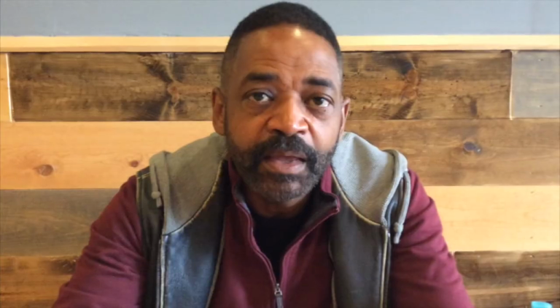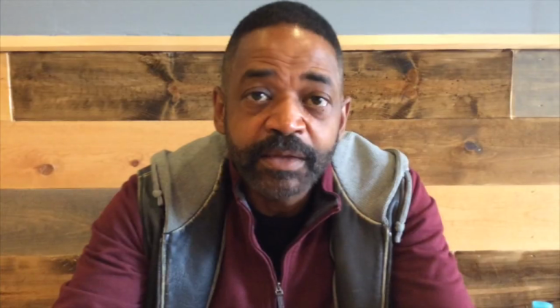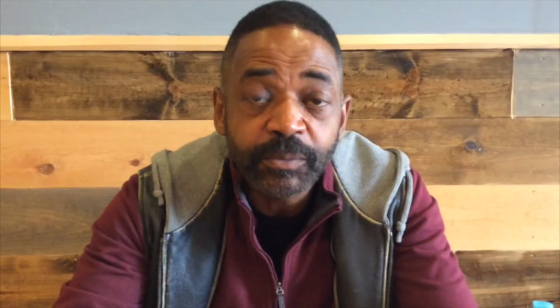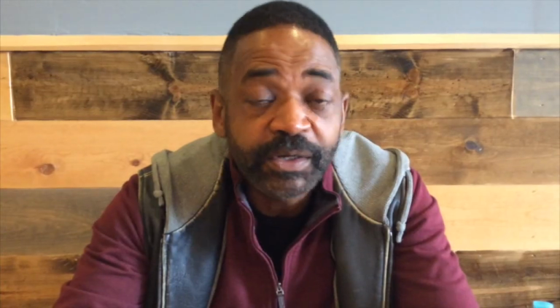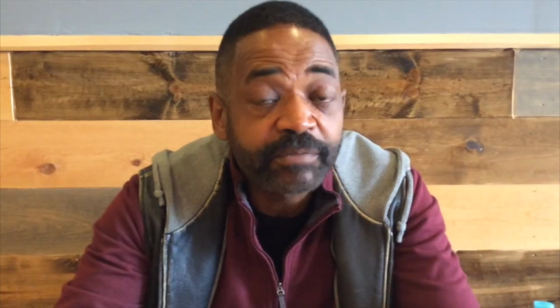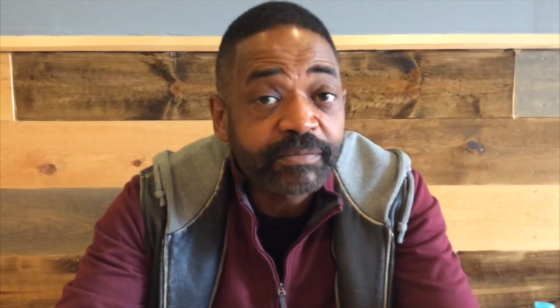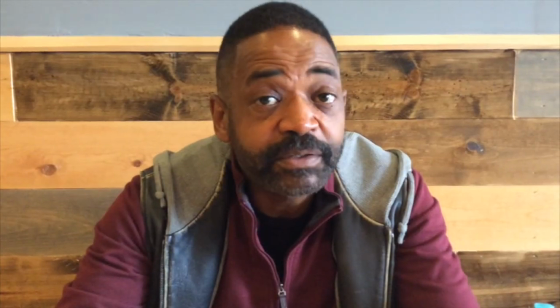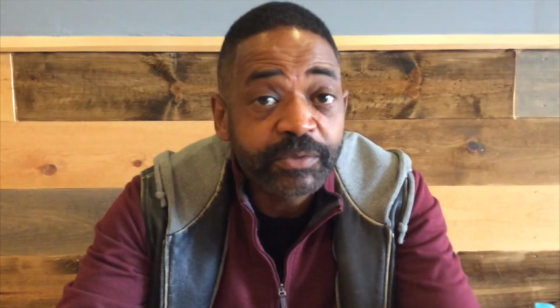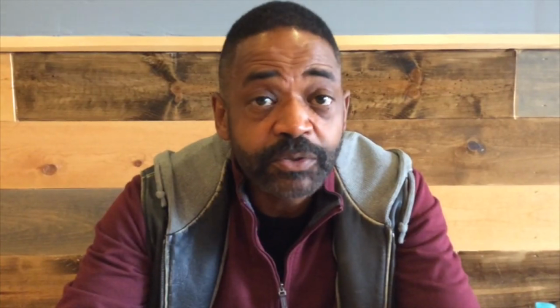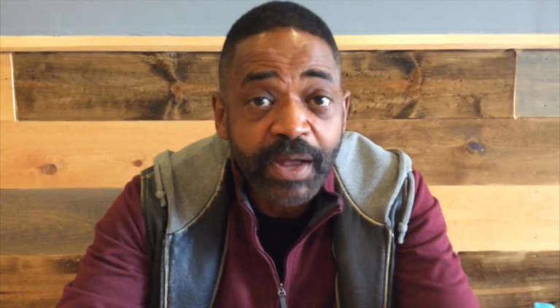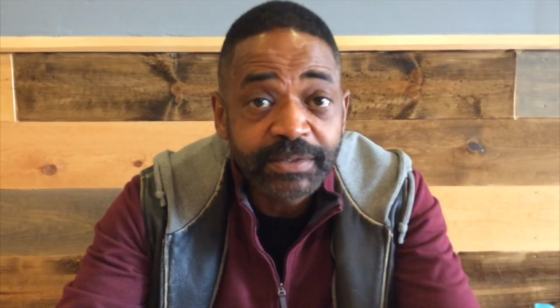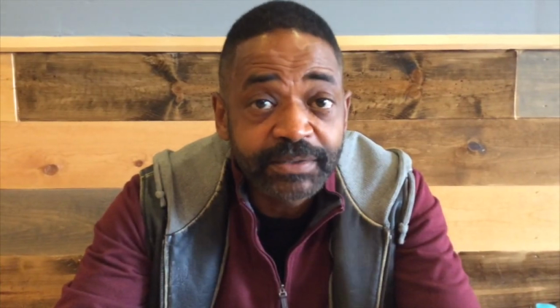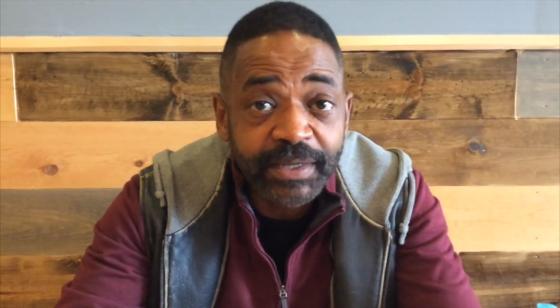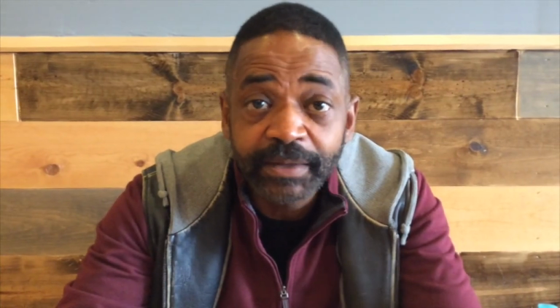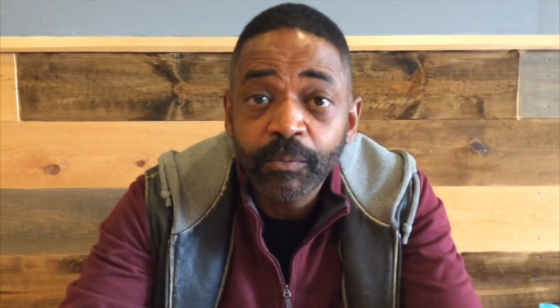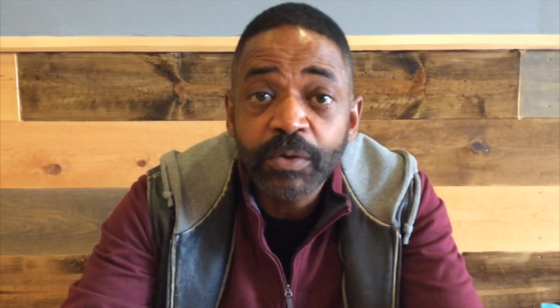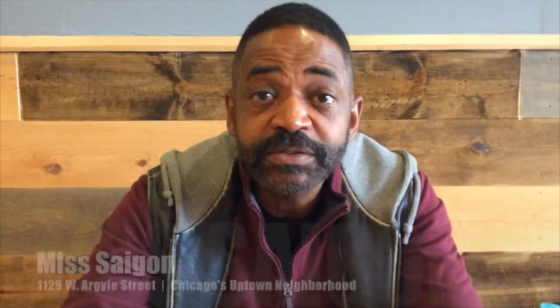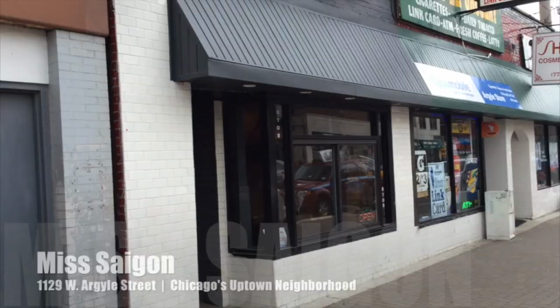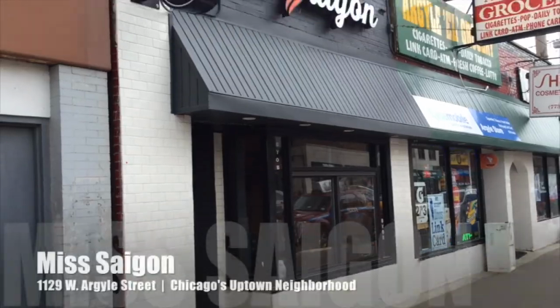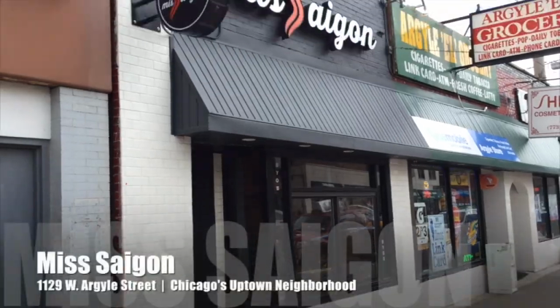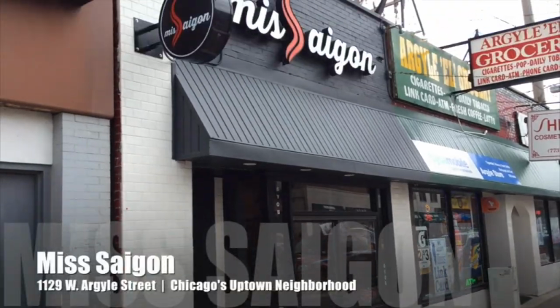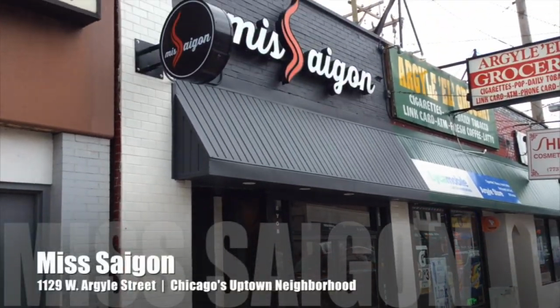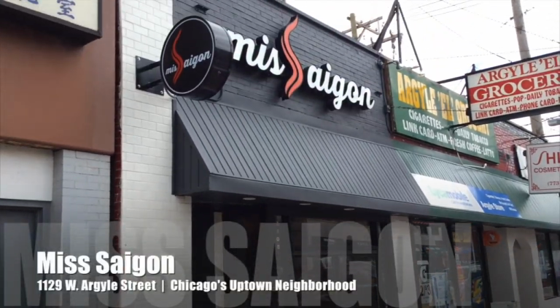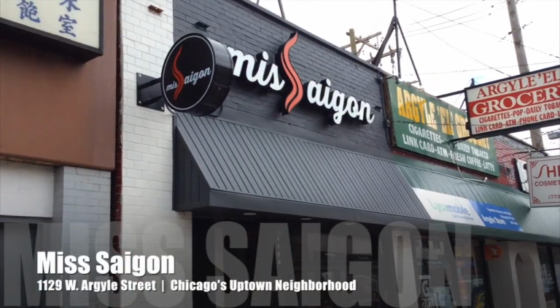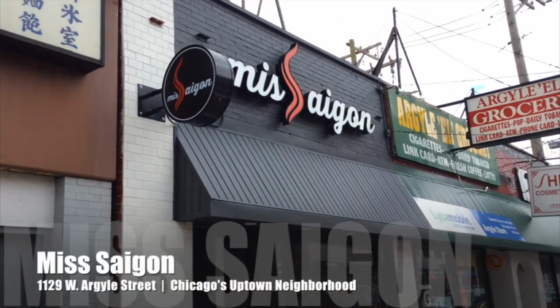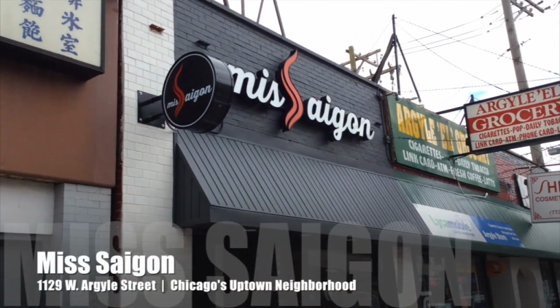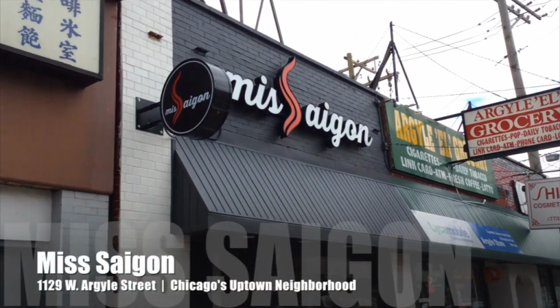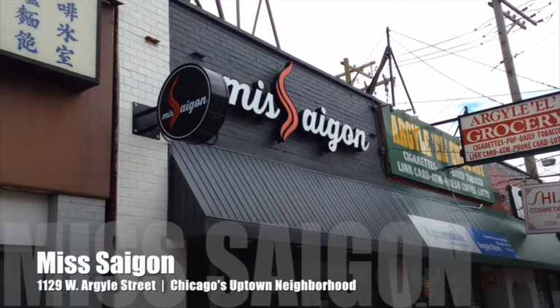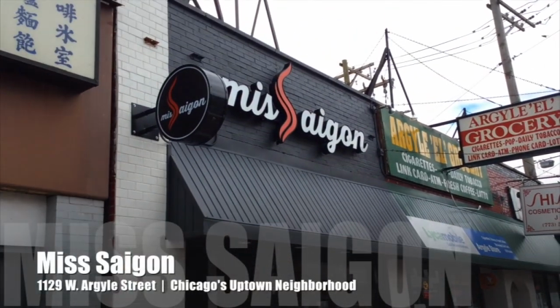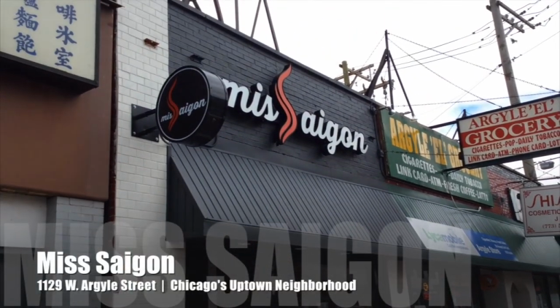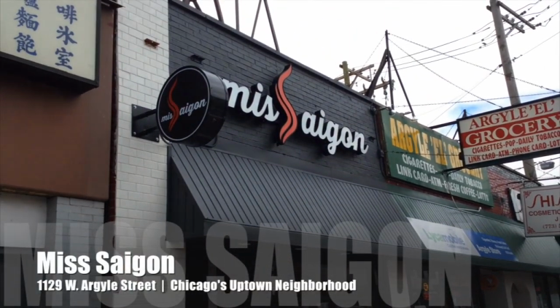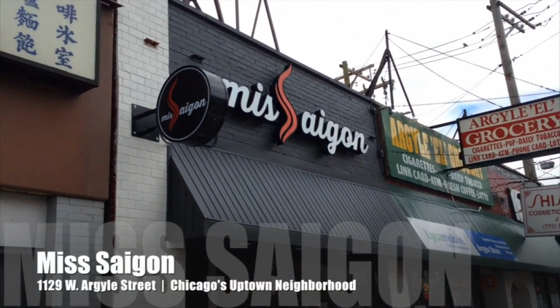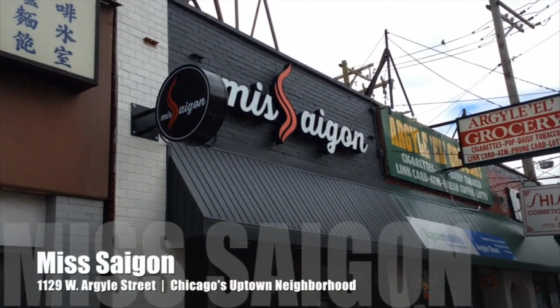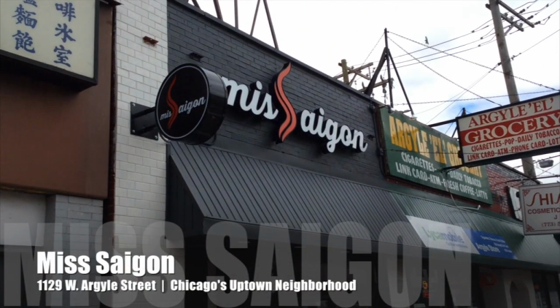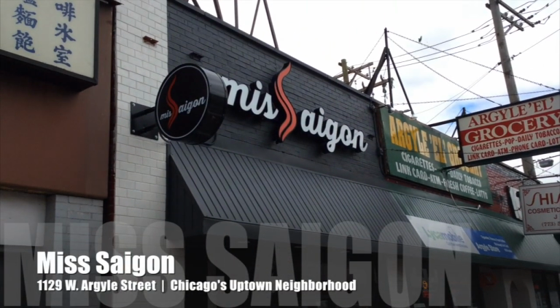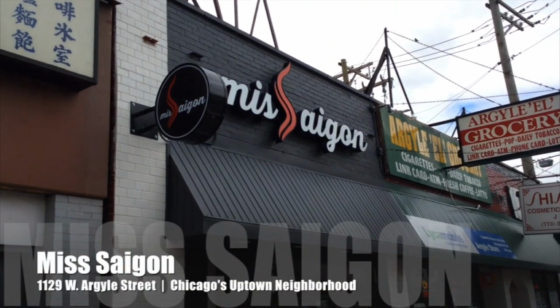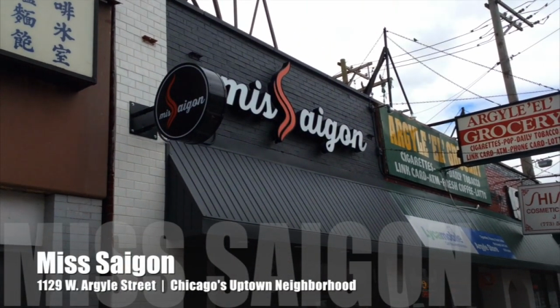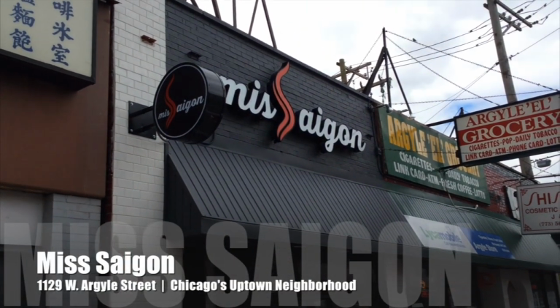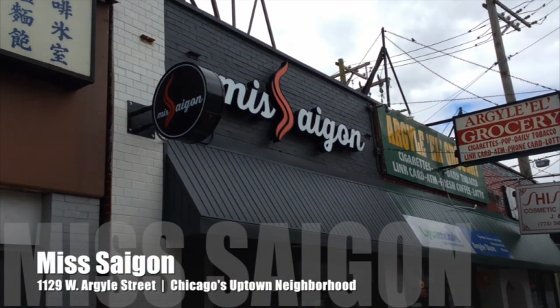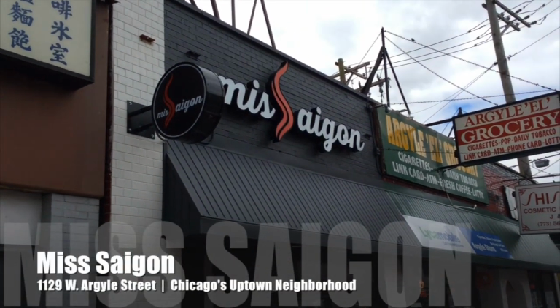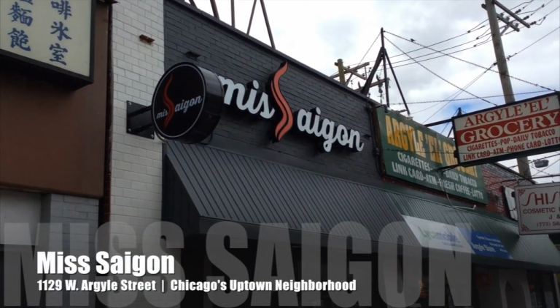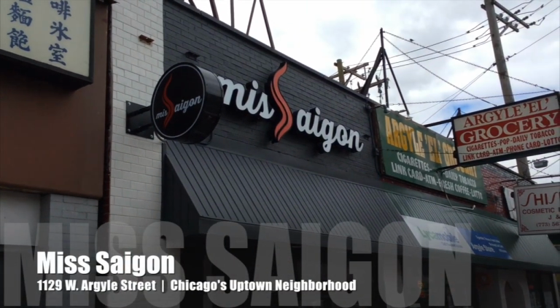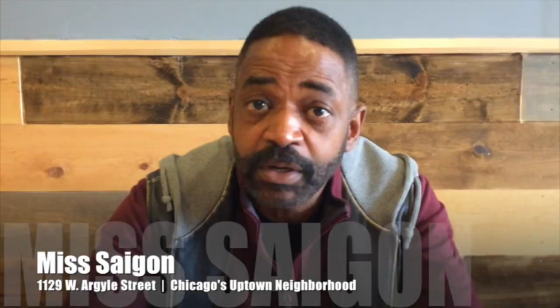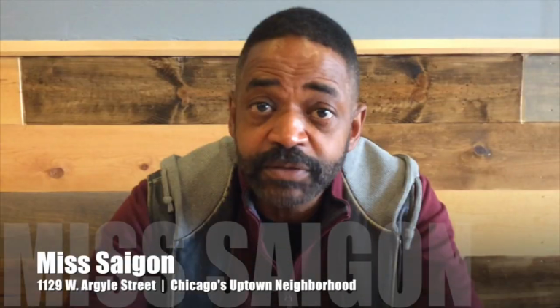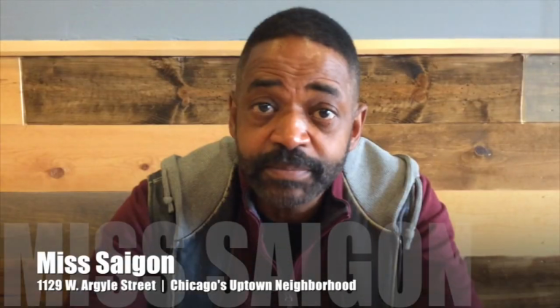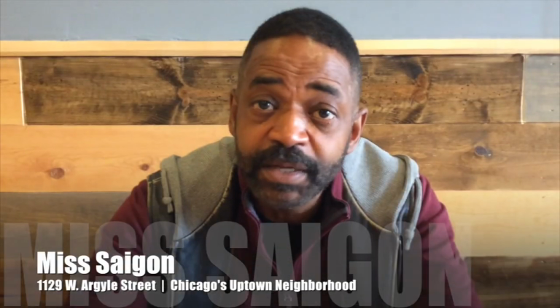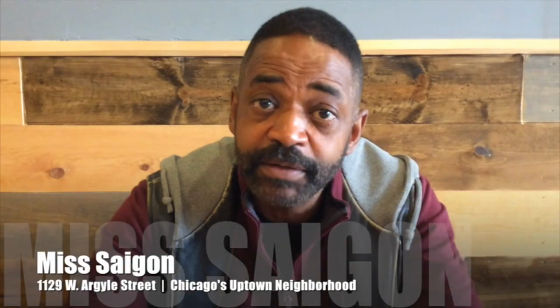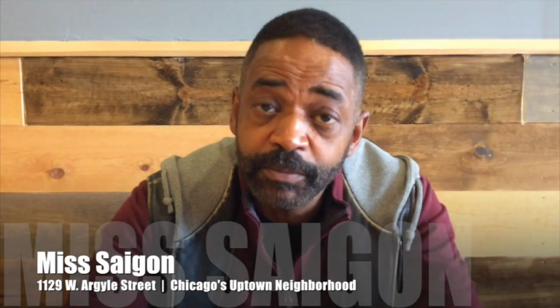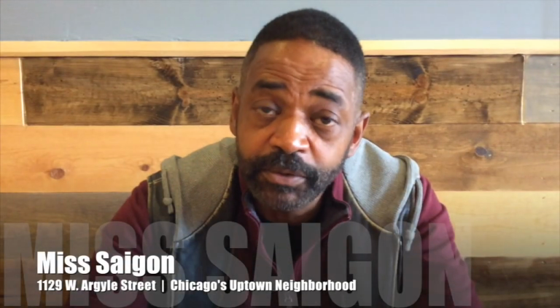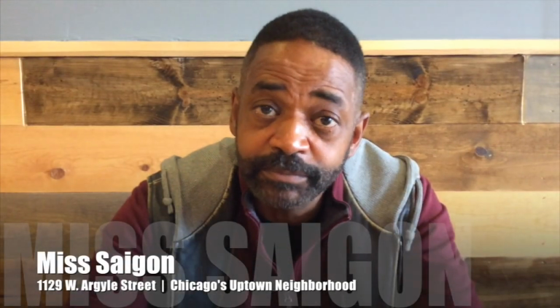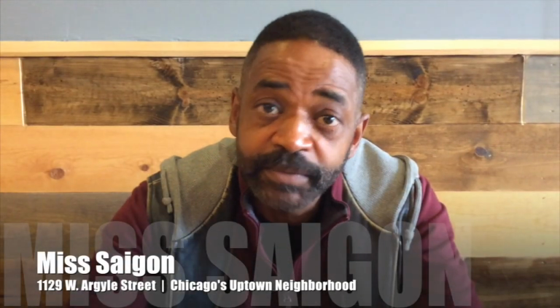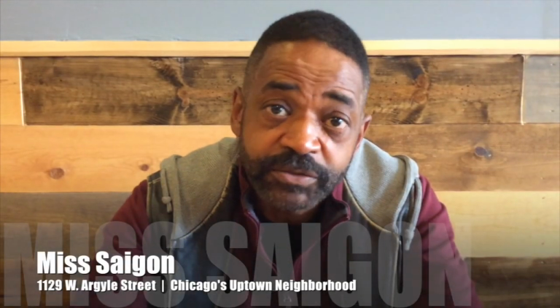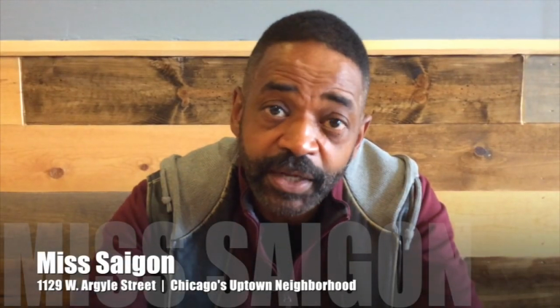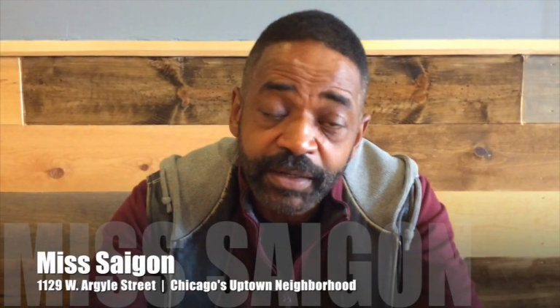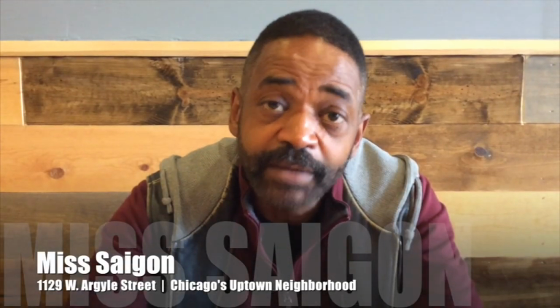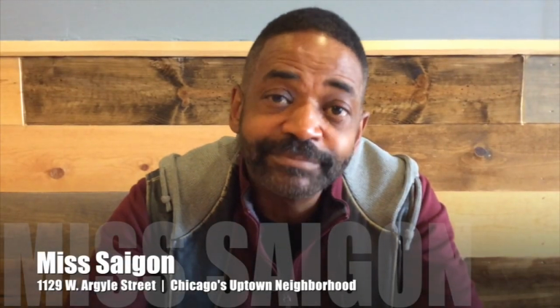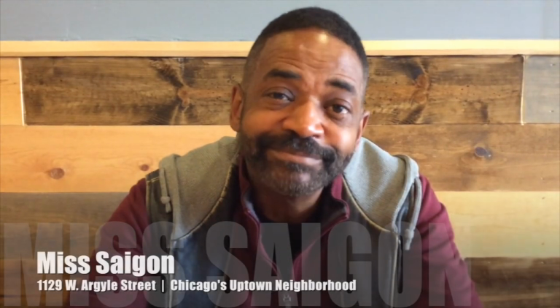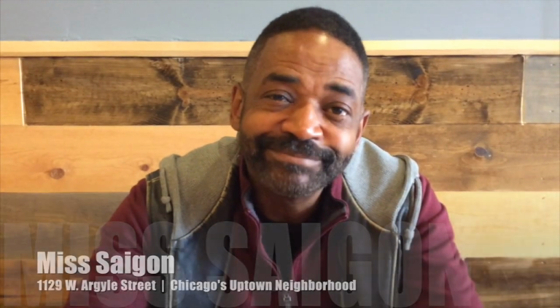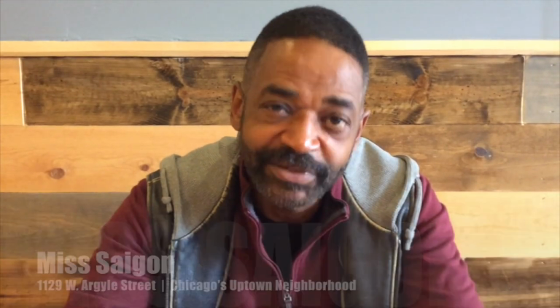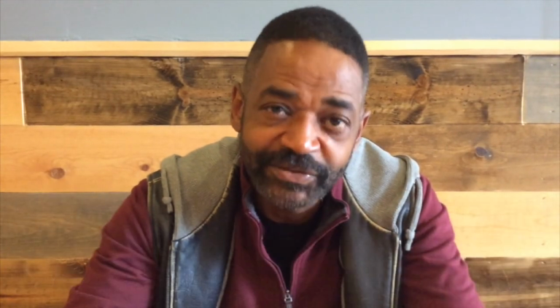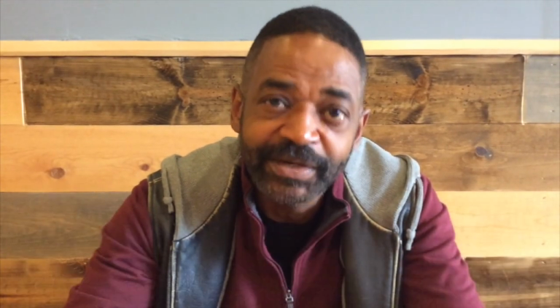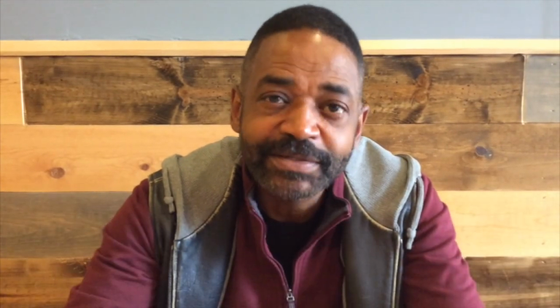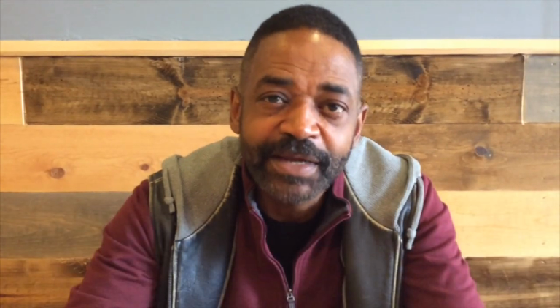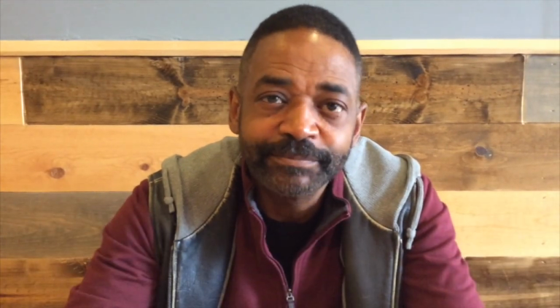So we loved everything we tried today. Once again, it's Miss Saigon at 1129 West Argyle Street in Chicago's Uptown neighborhood. Check it out. We'll see you next time.